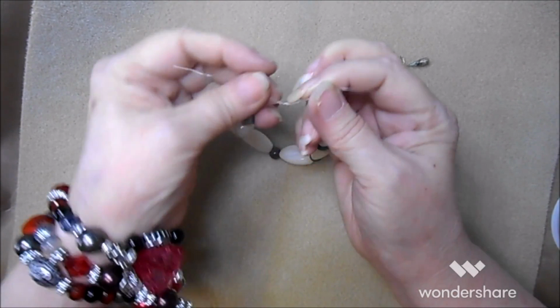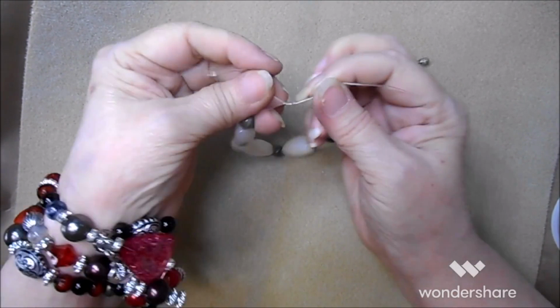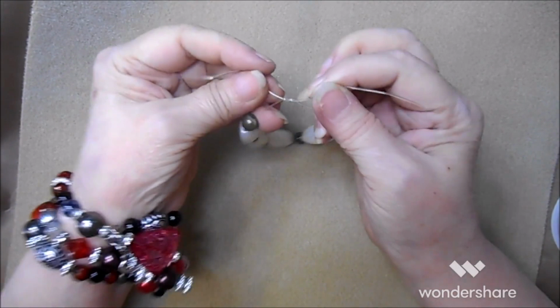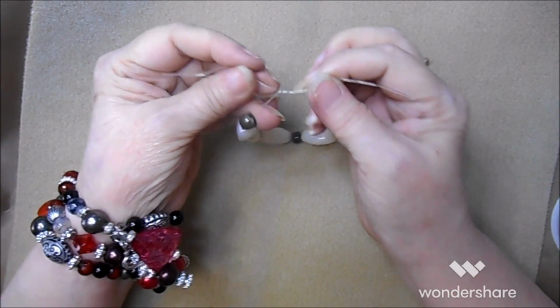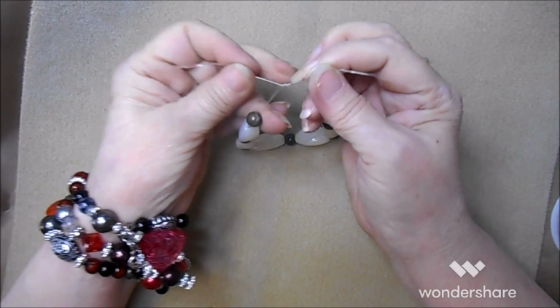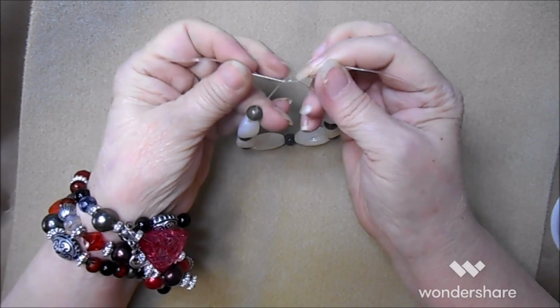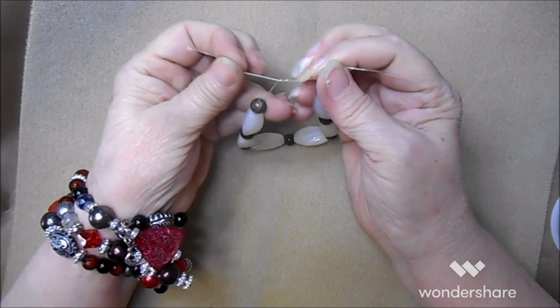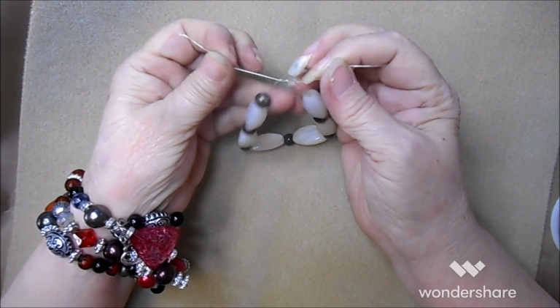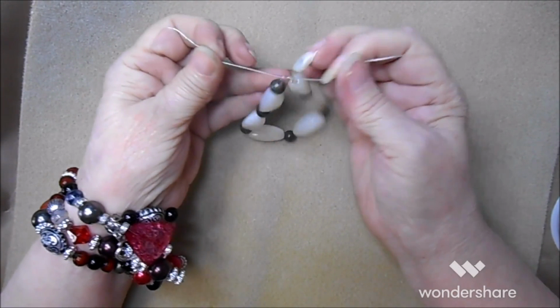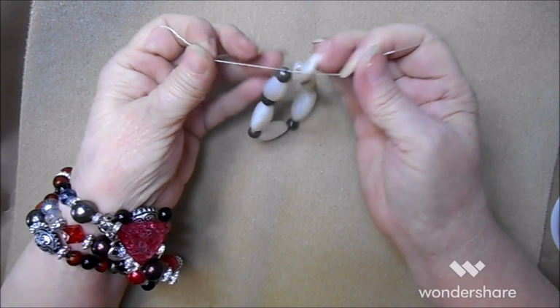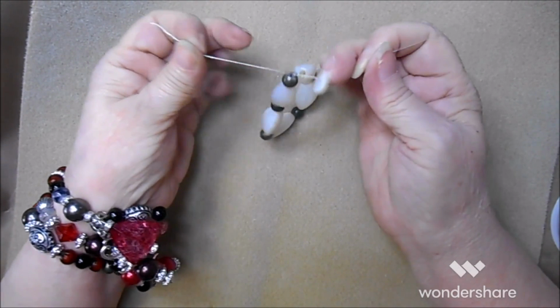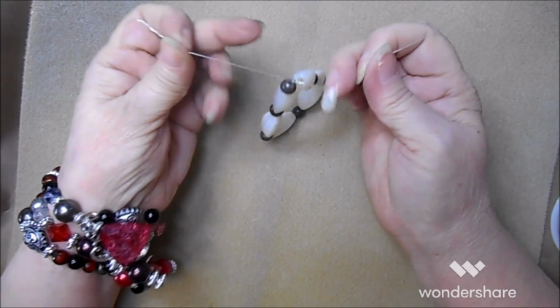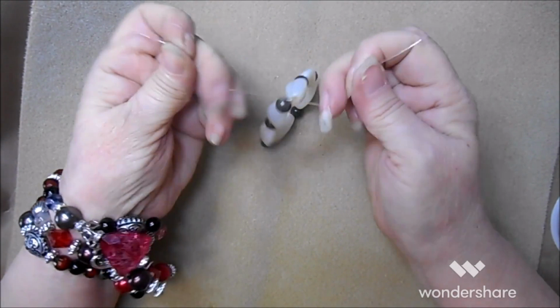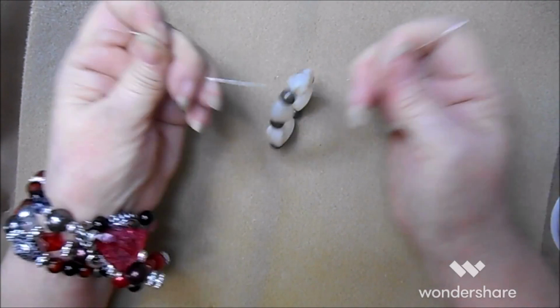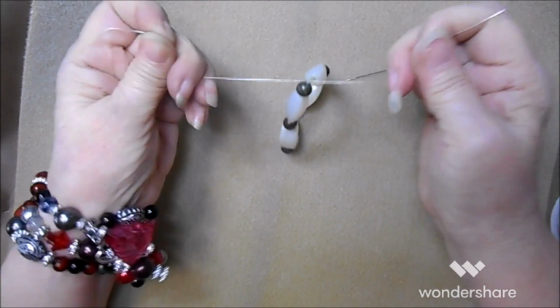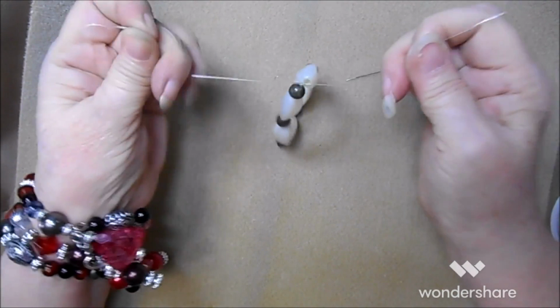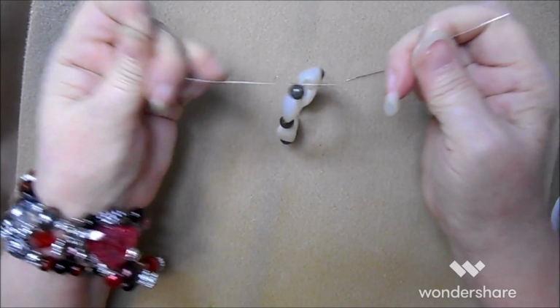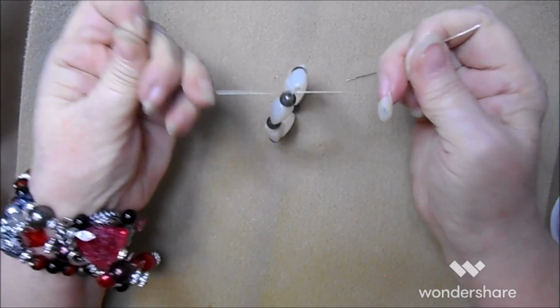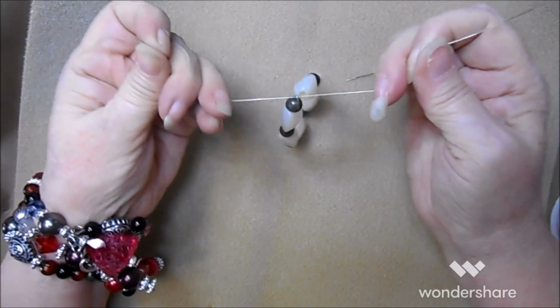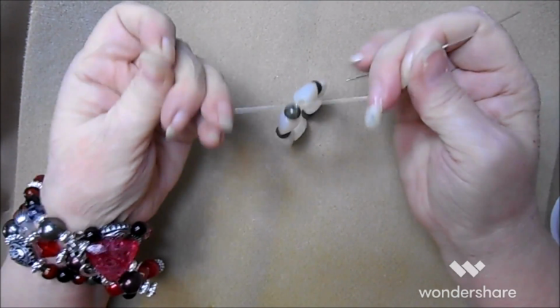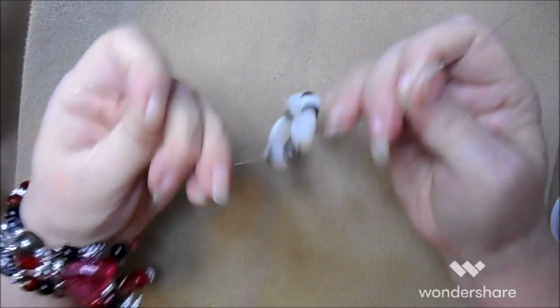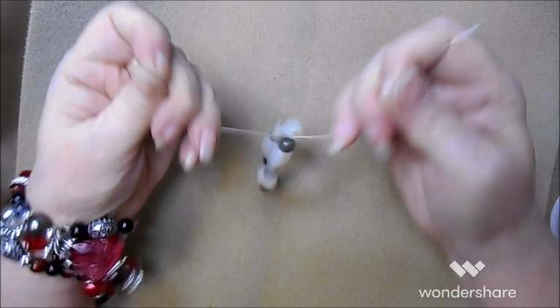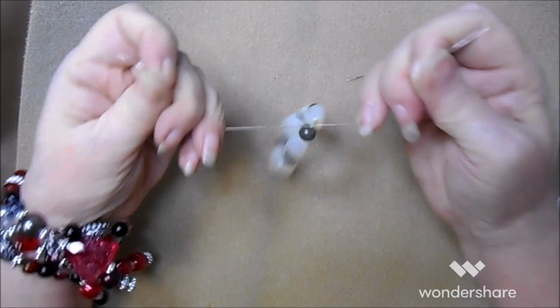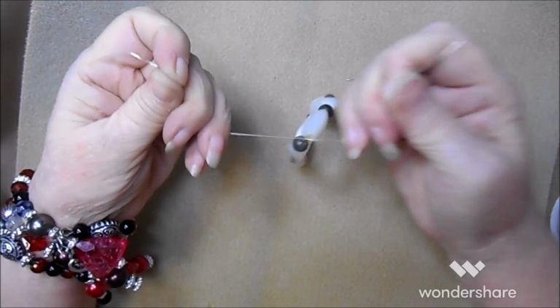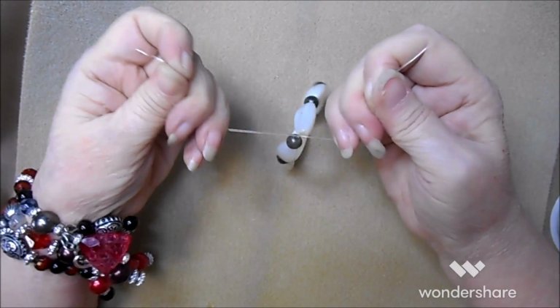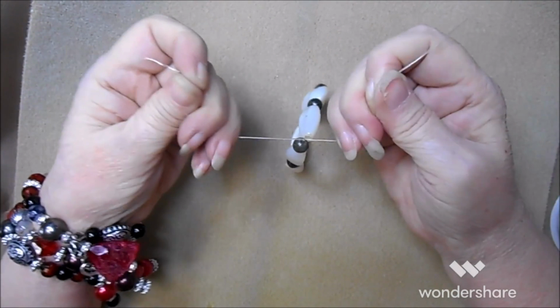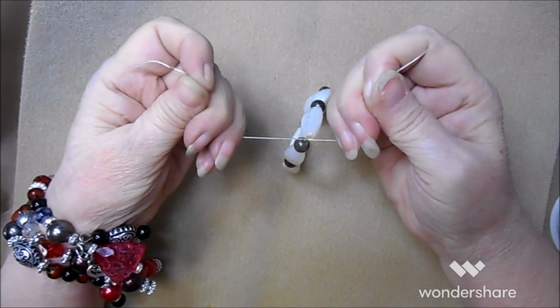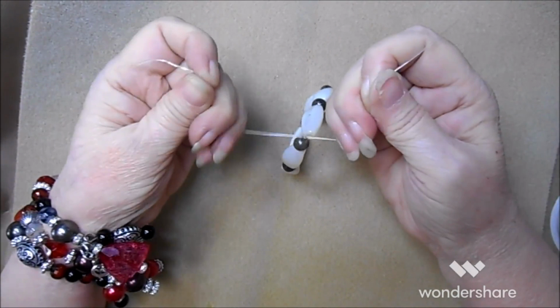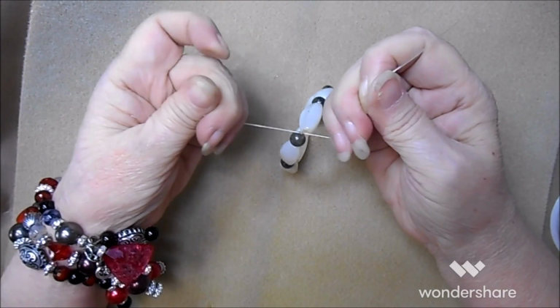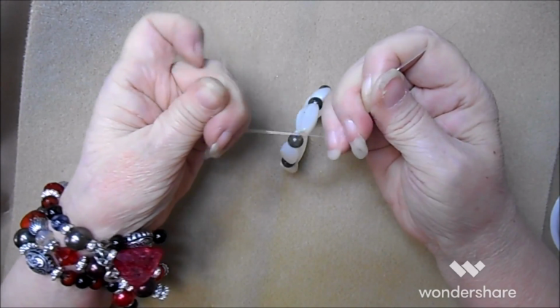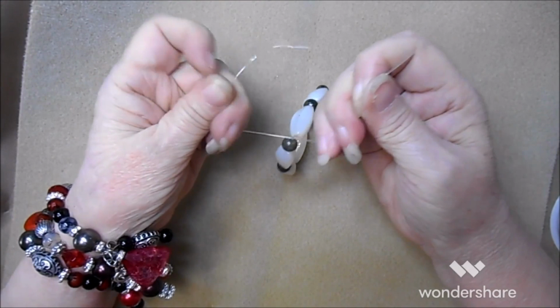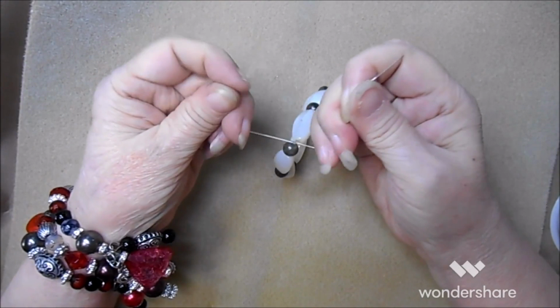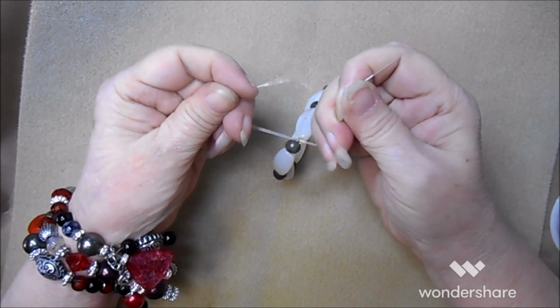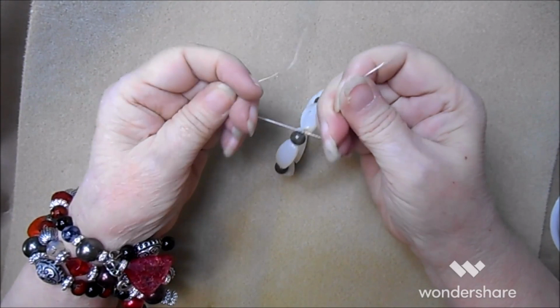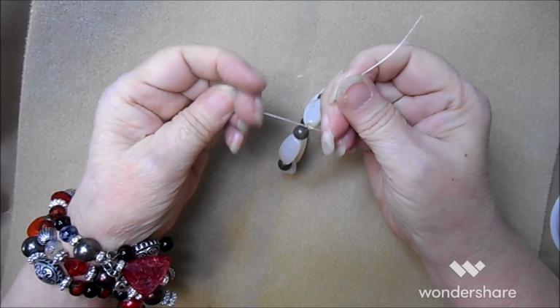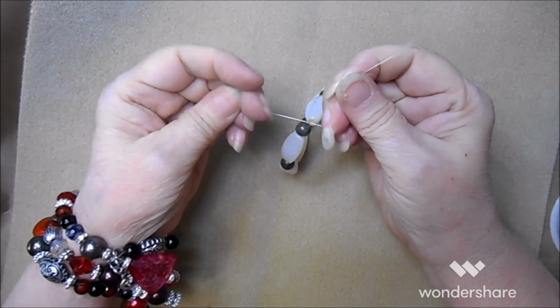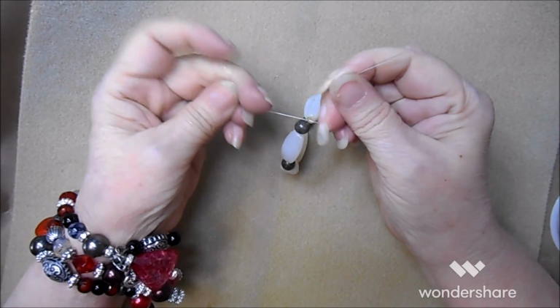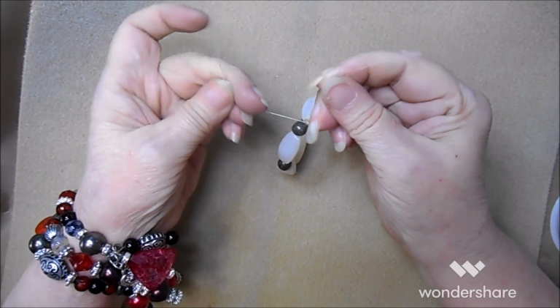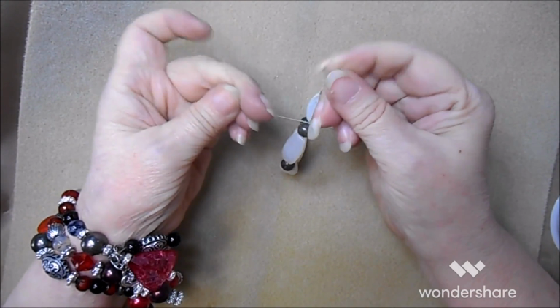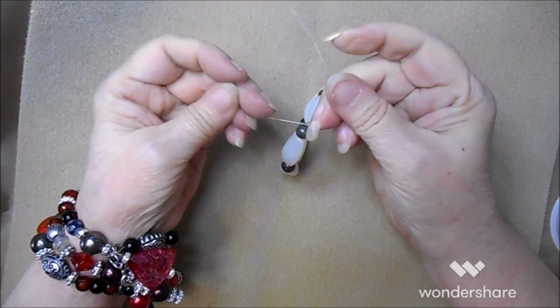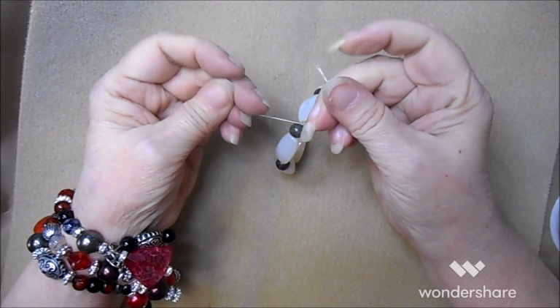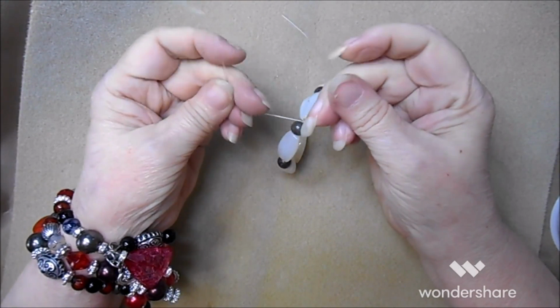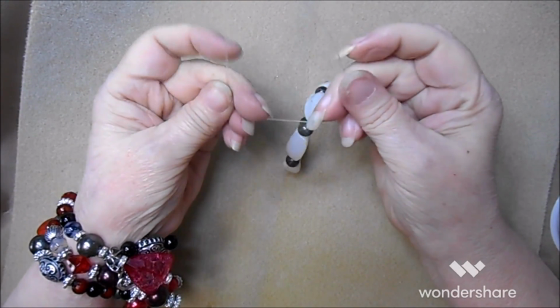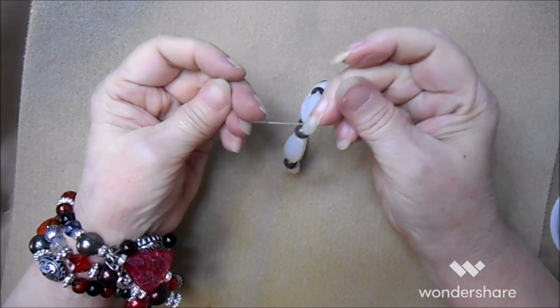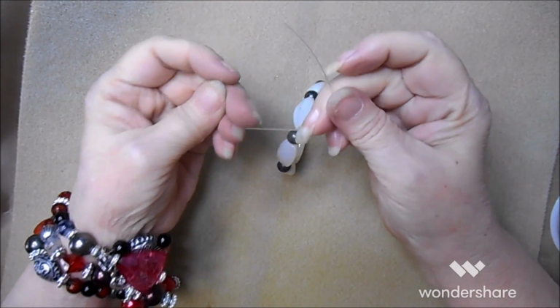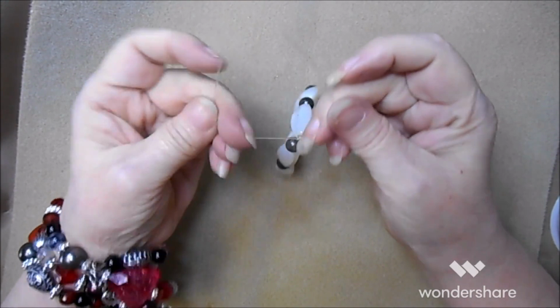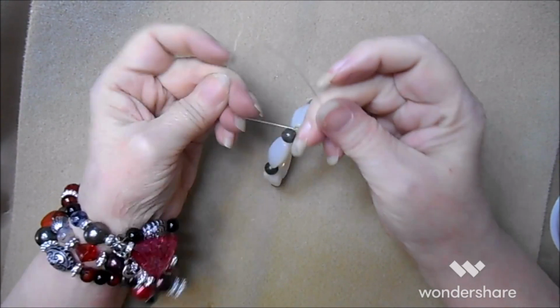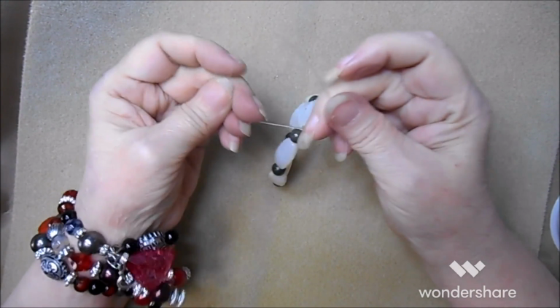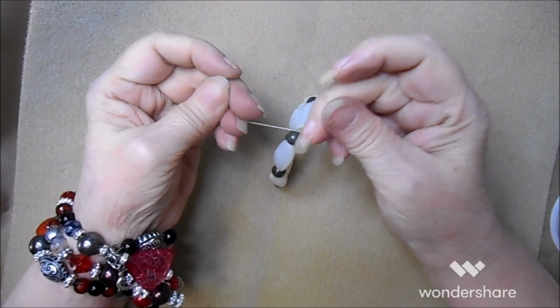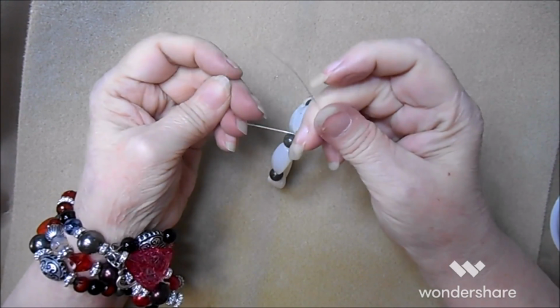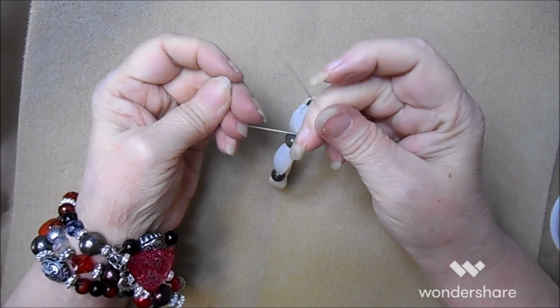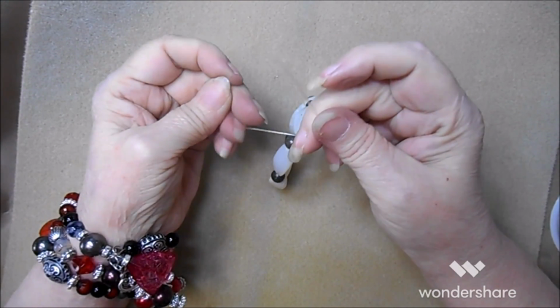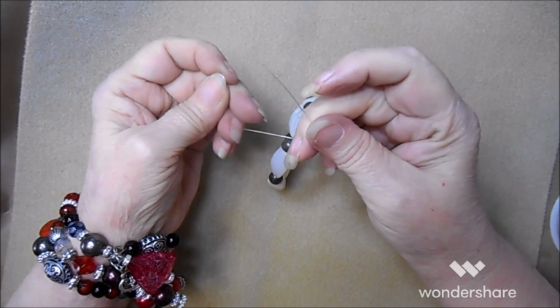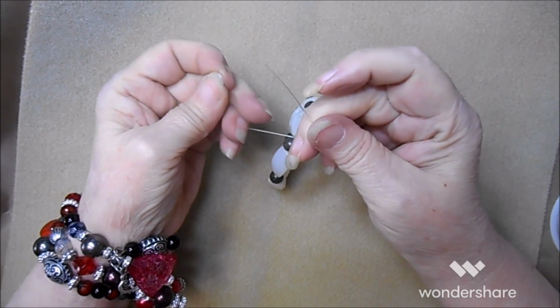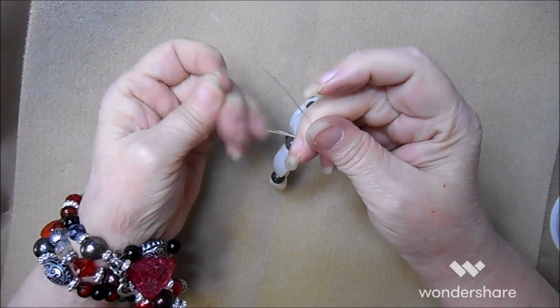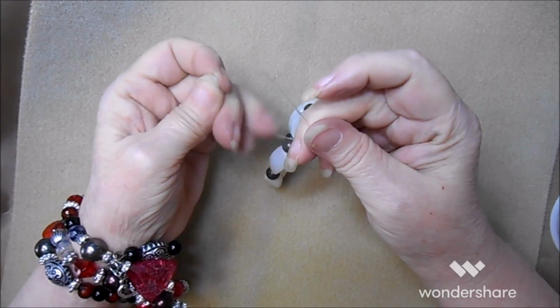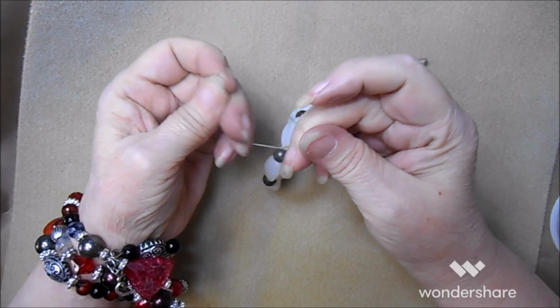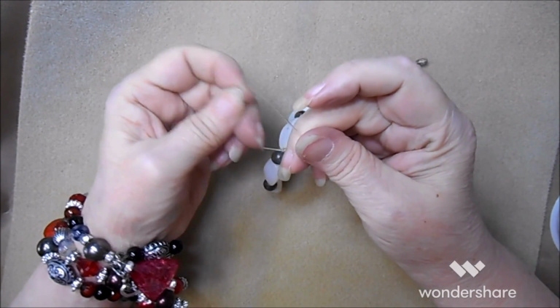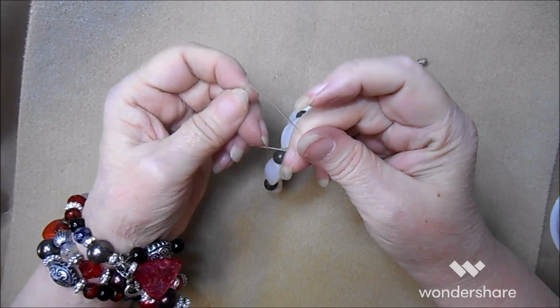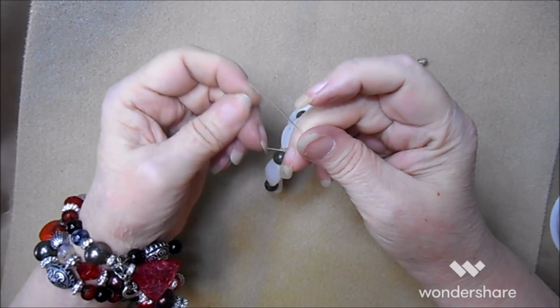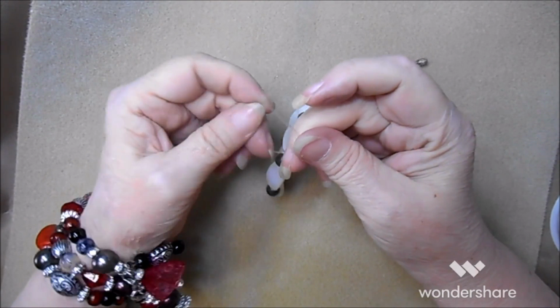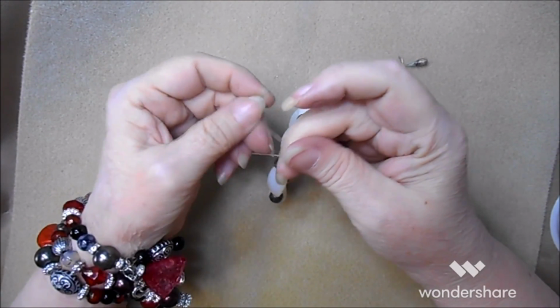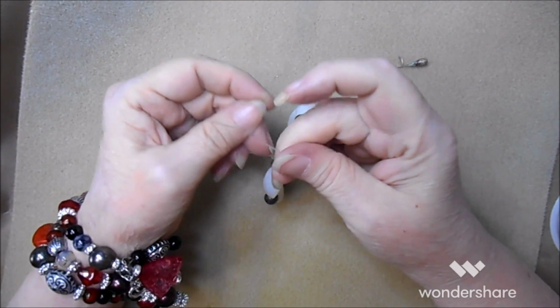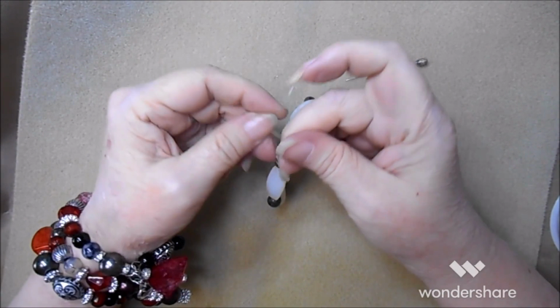Start with a regular knot, like tying your shoe. Then you're going to go the opposite of whatever you just did - right over left, or left over right - and run it through two times.